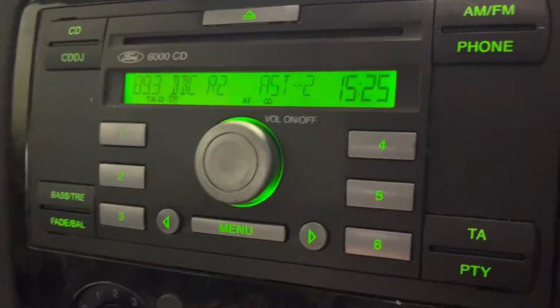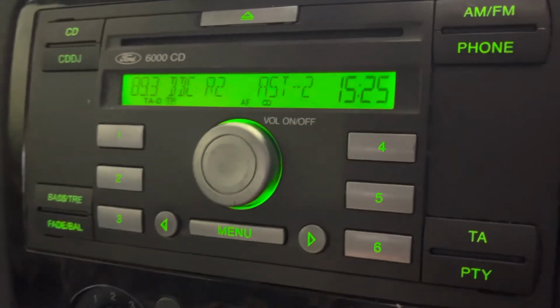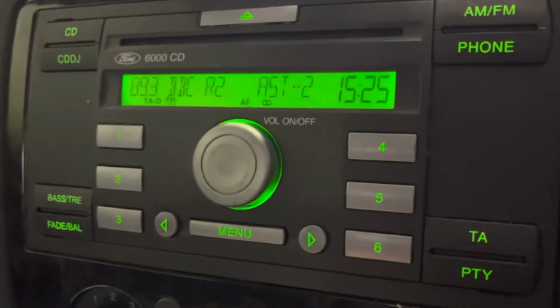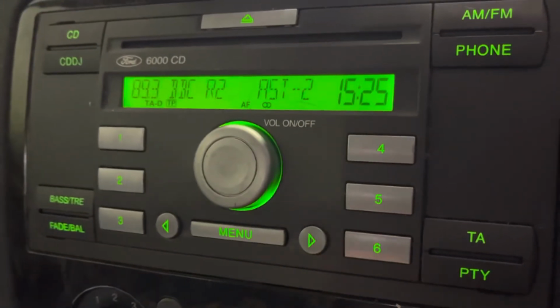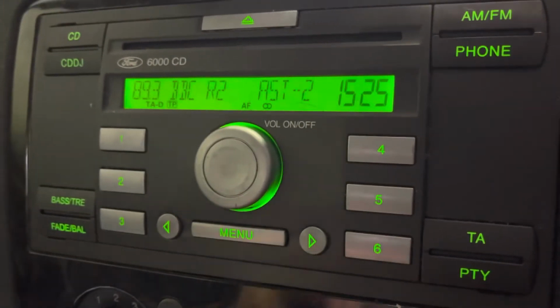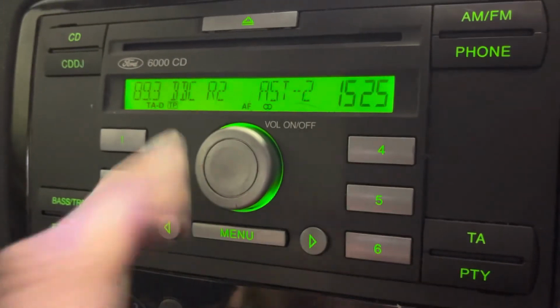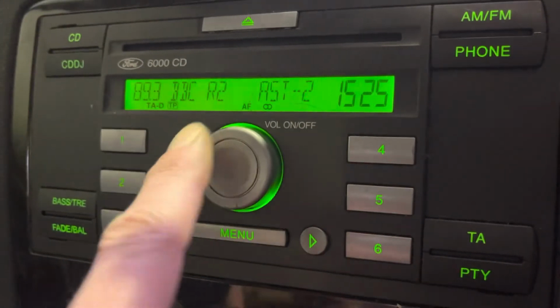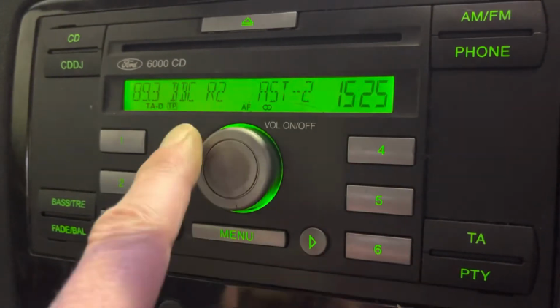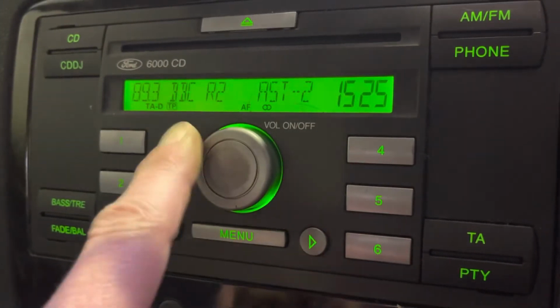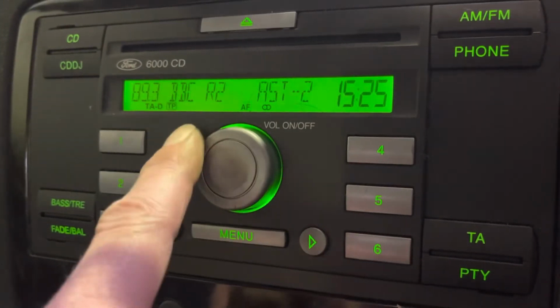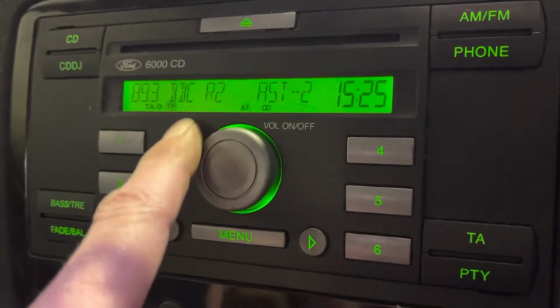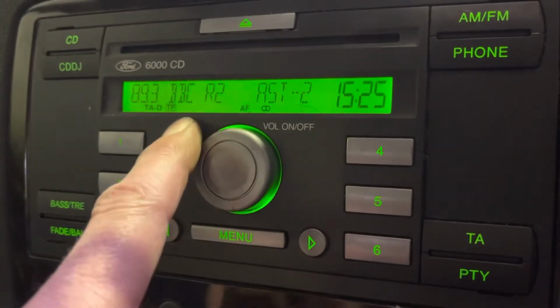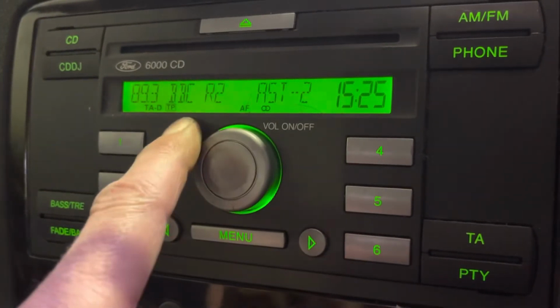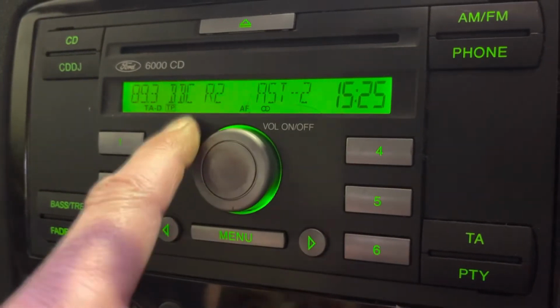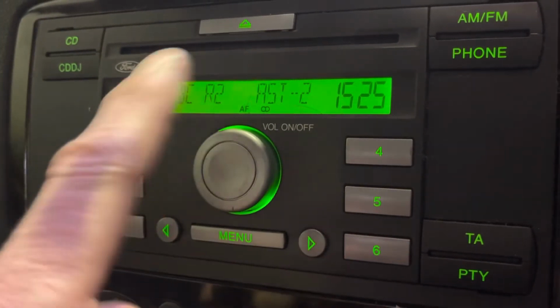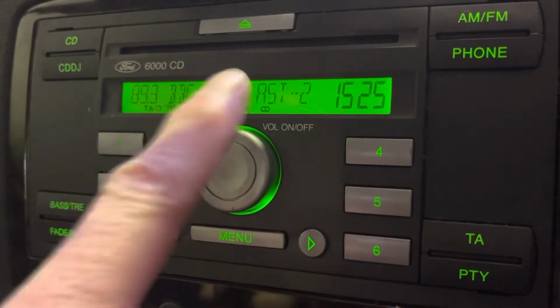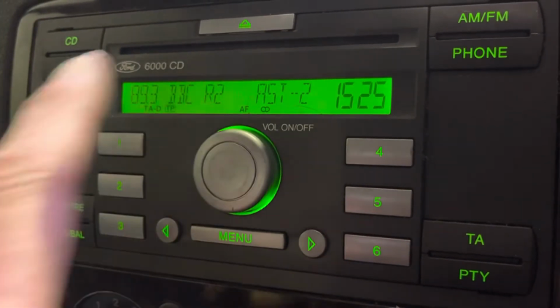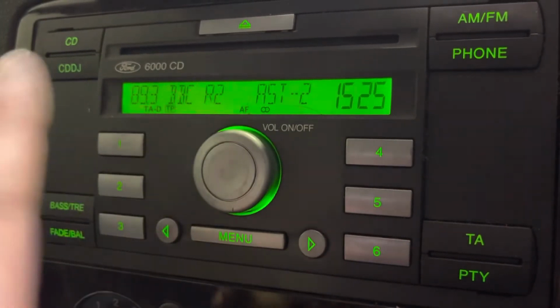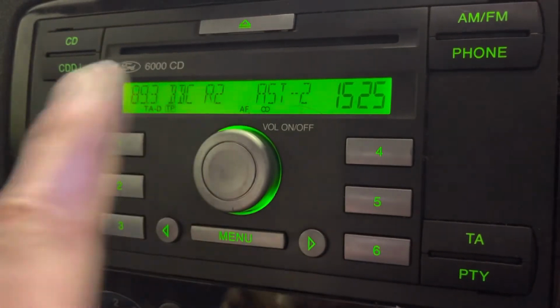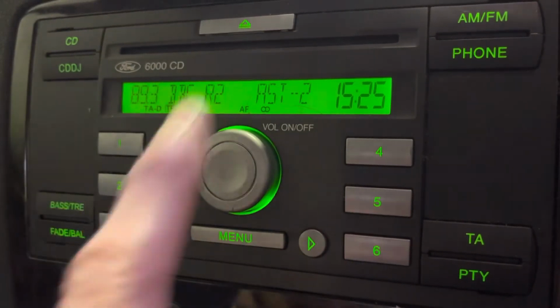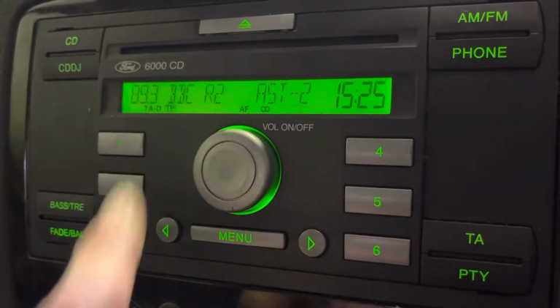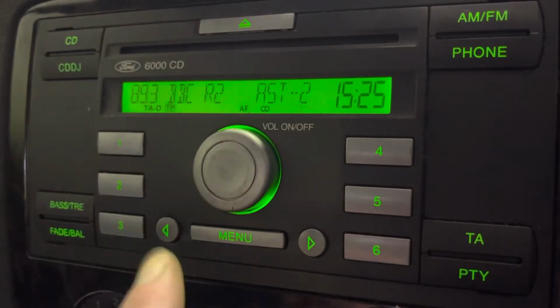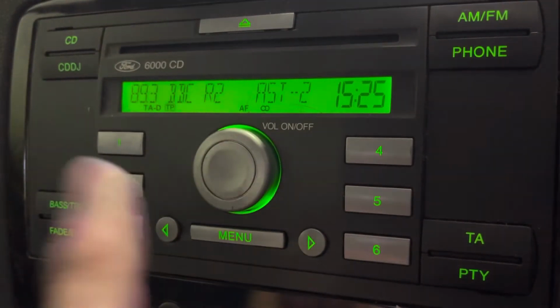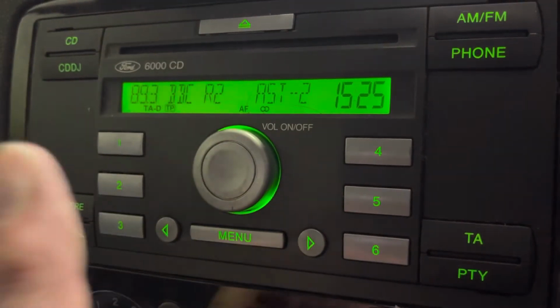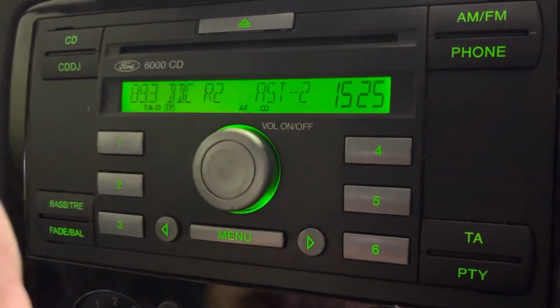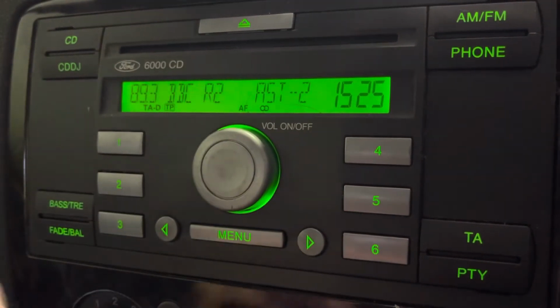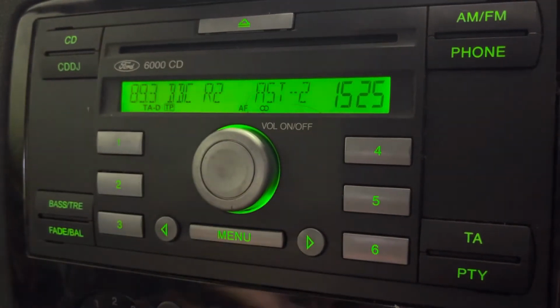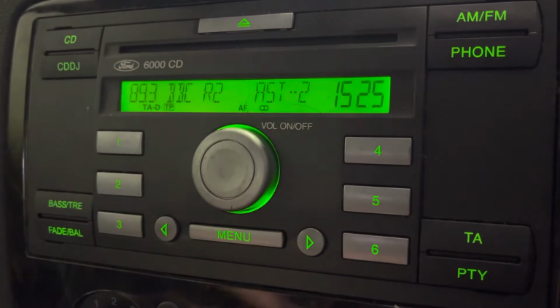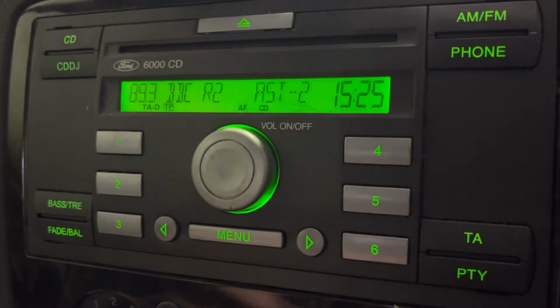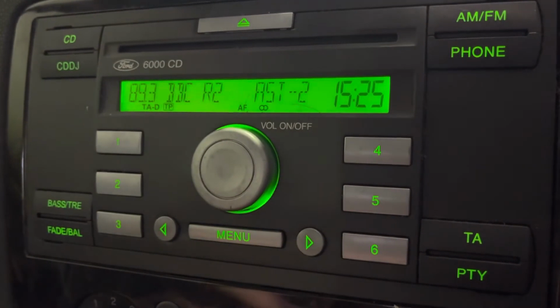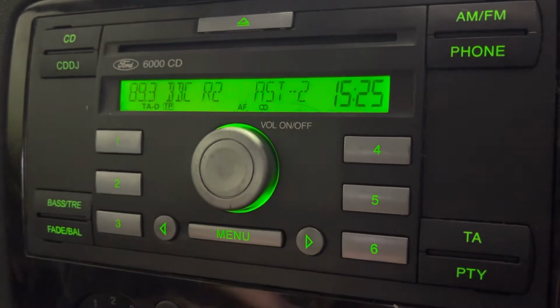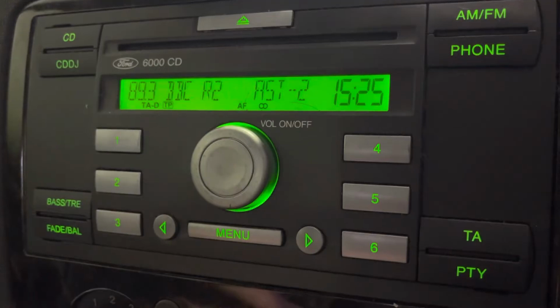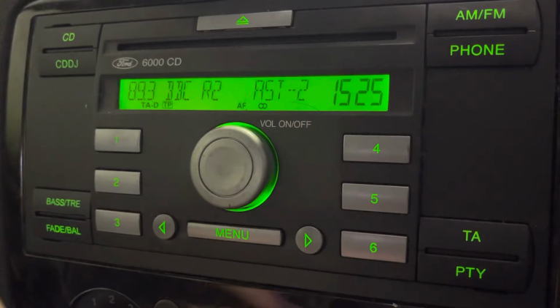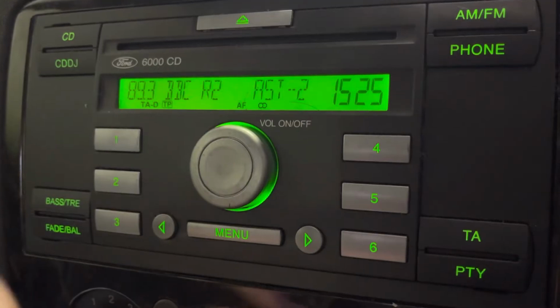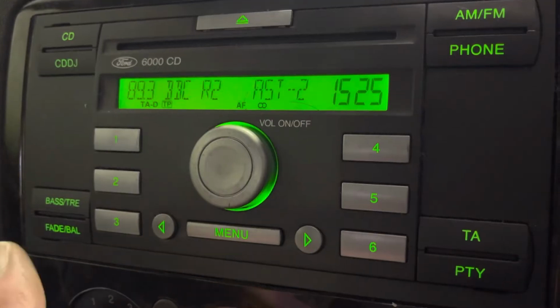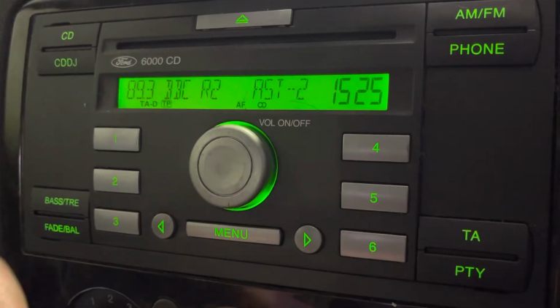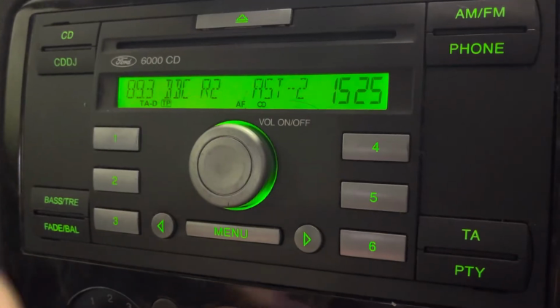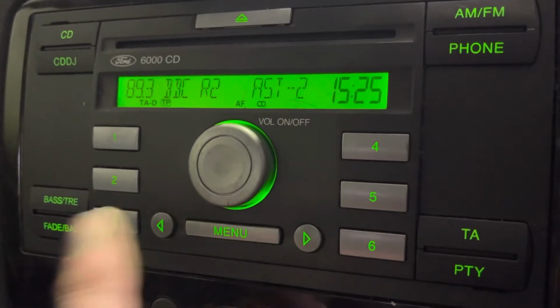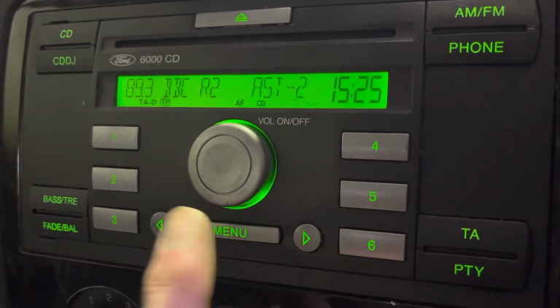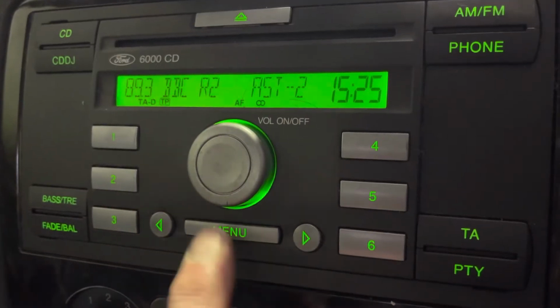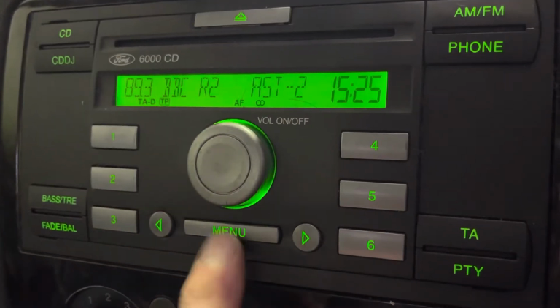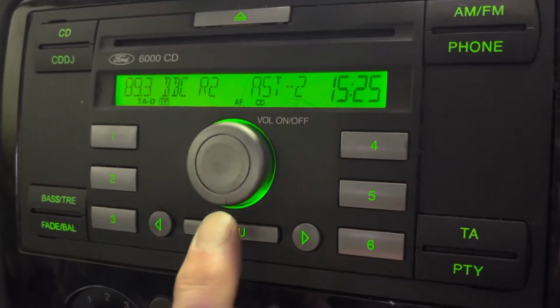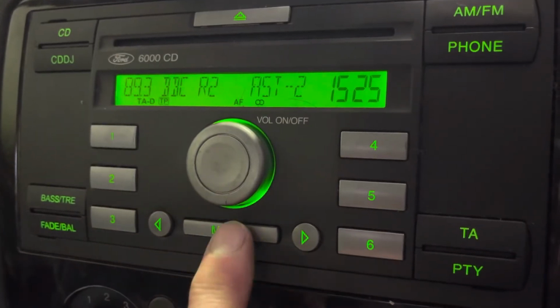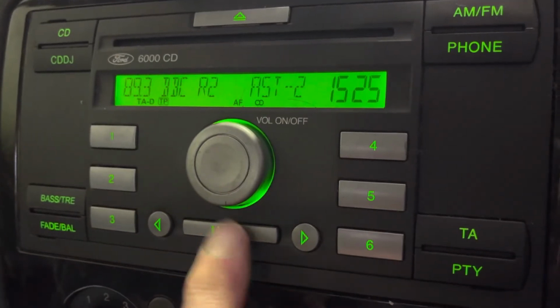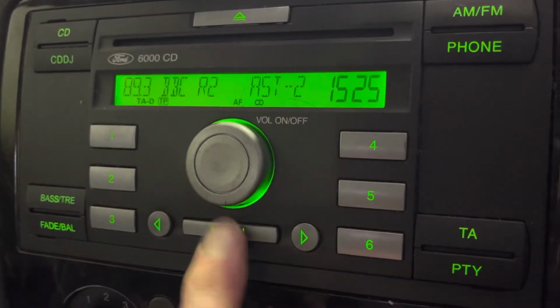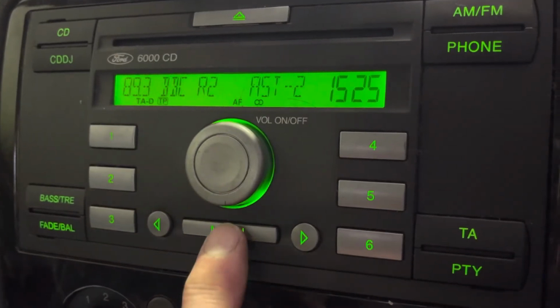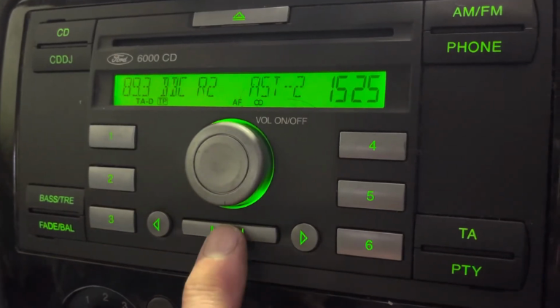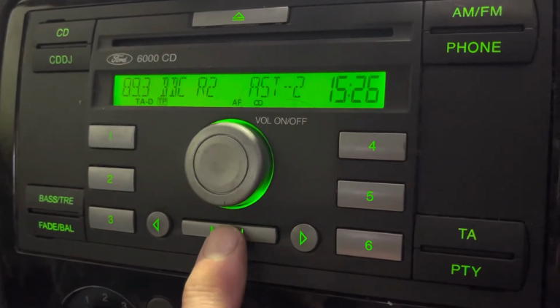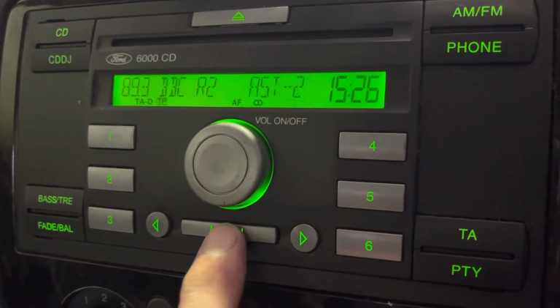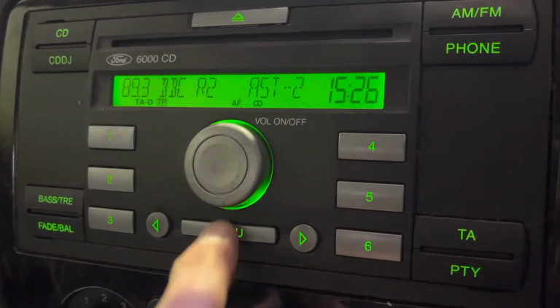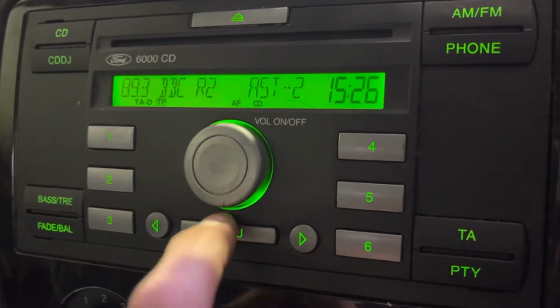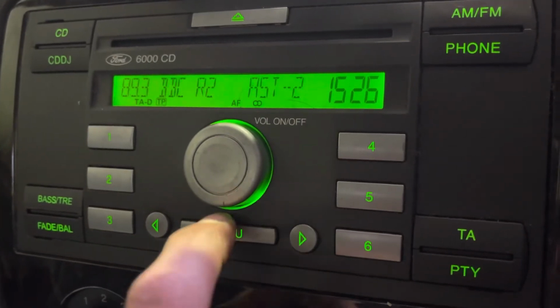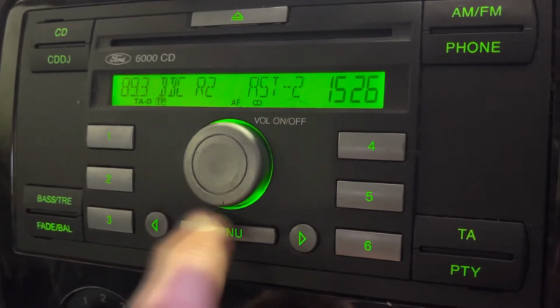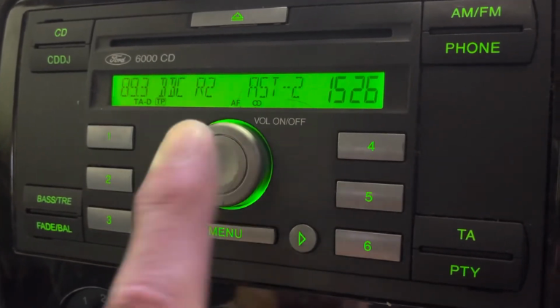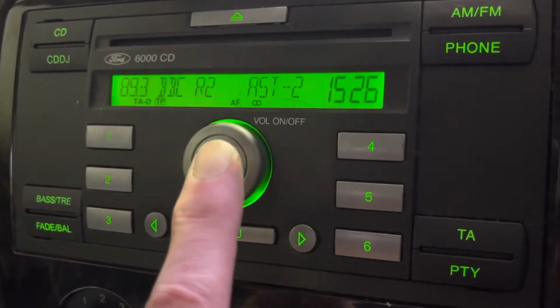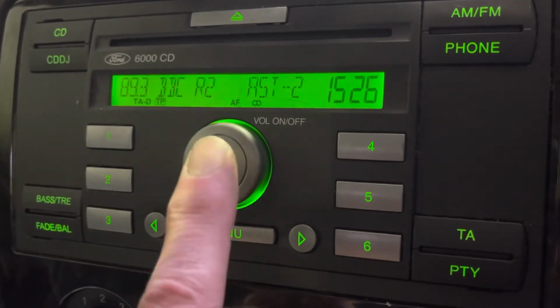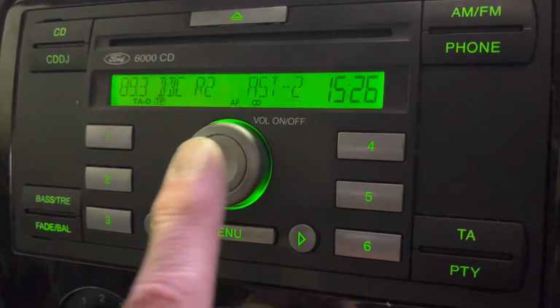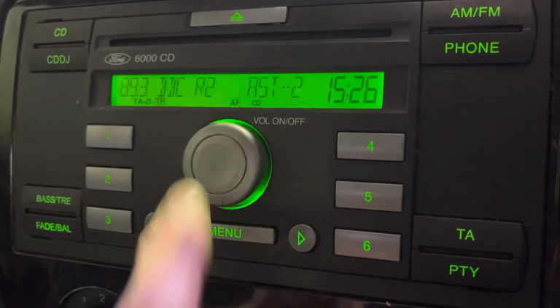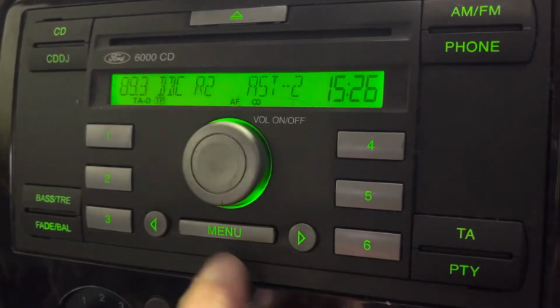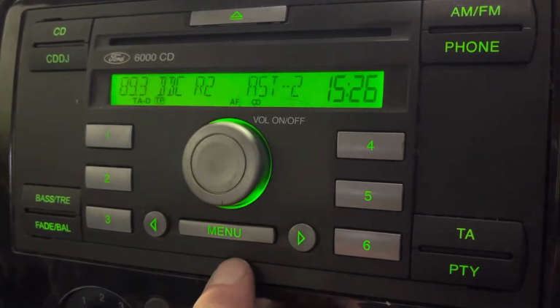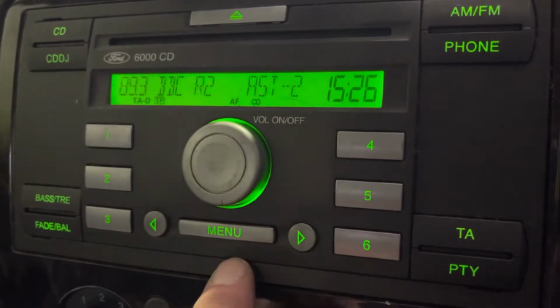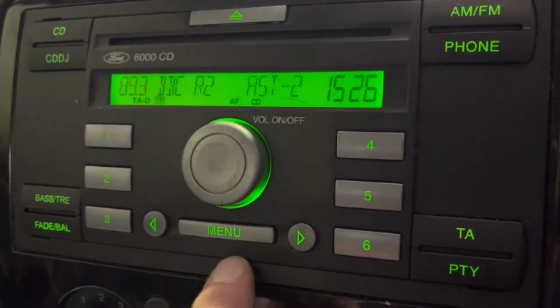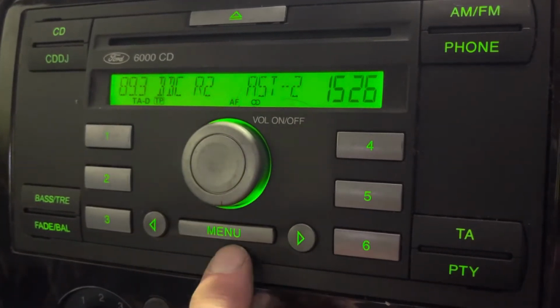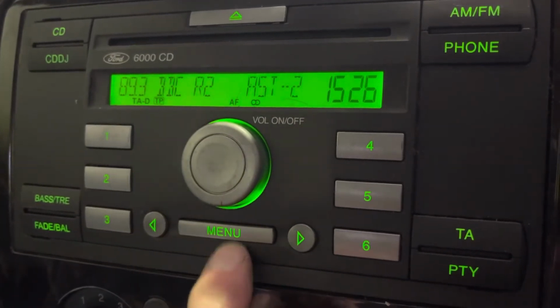So I'm on the radio. If you're on your CD, it's exactly the same thing — there's just a few more menu presses. So from the radio,